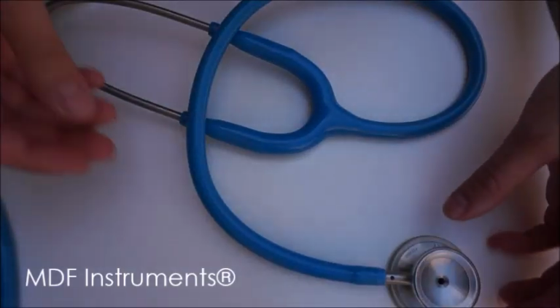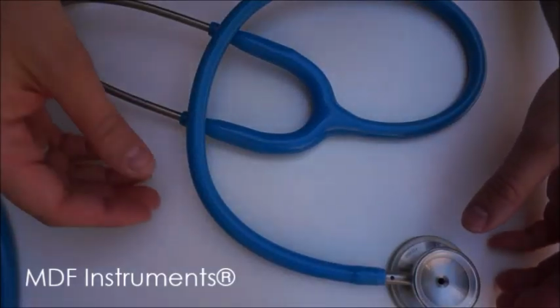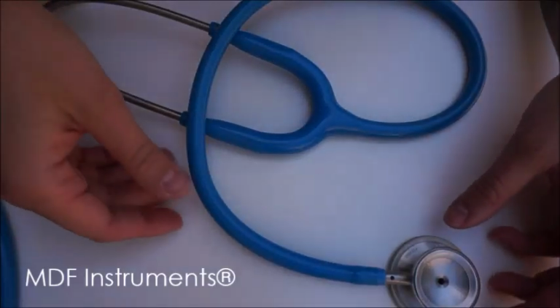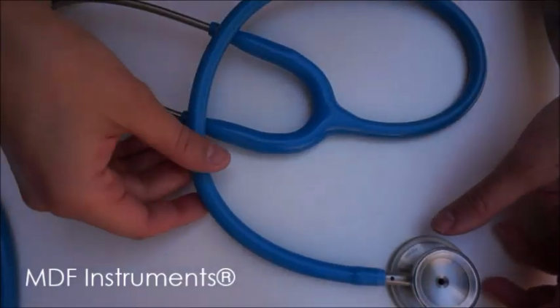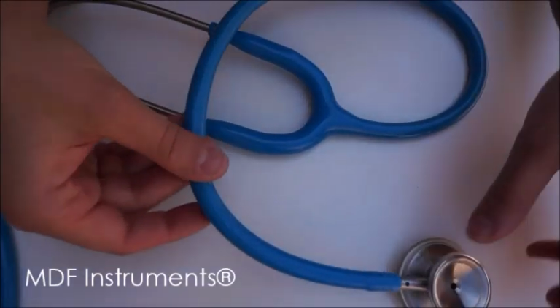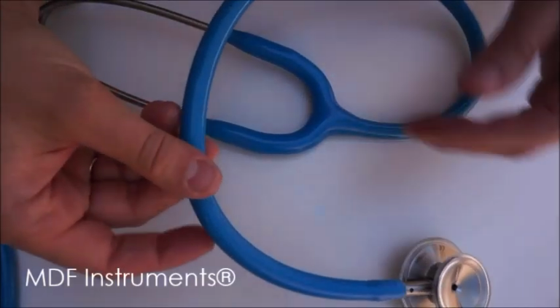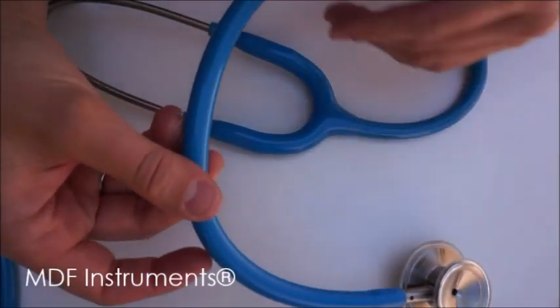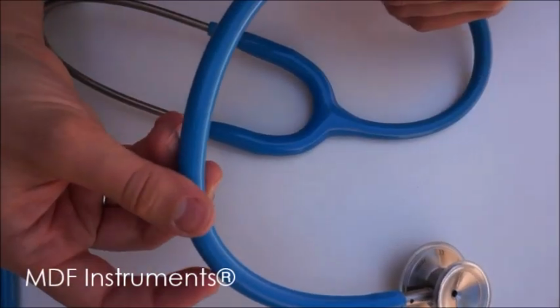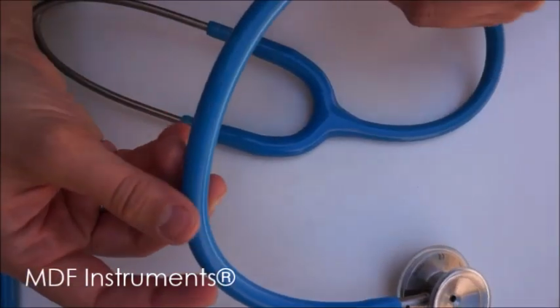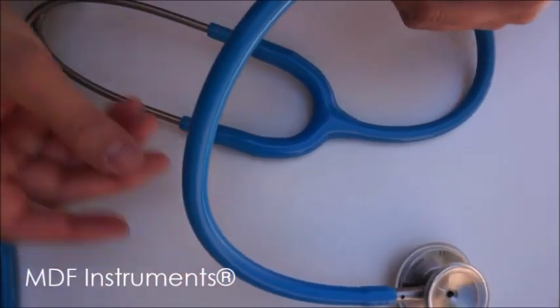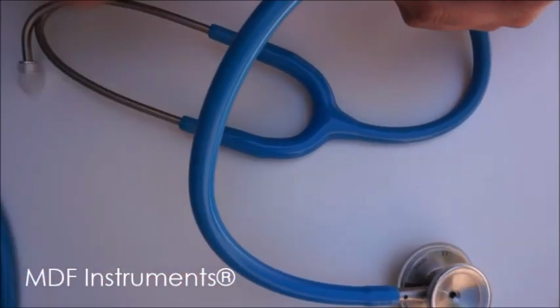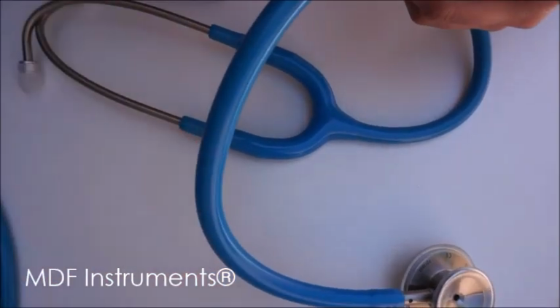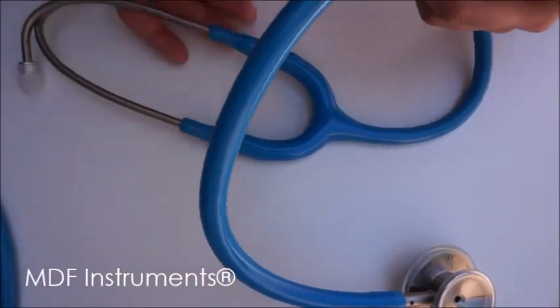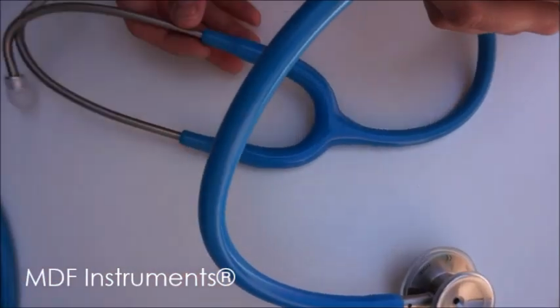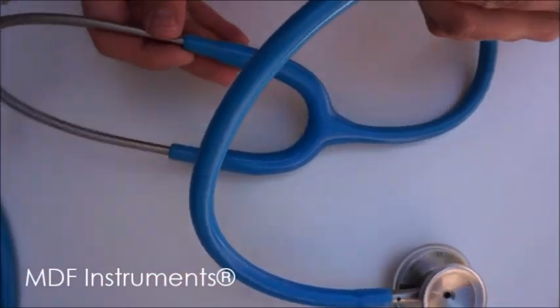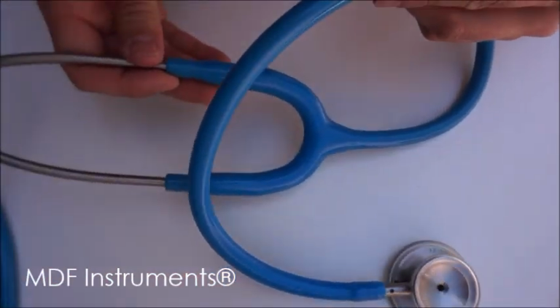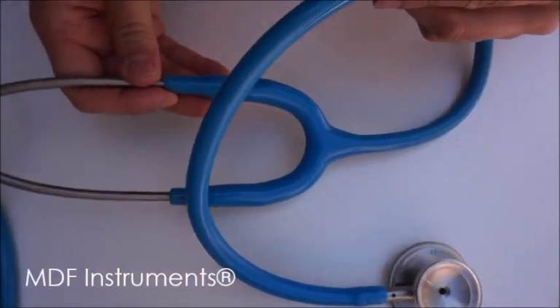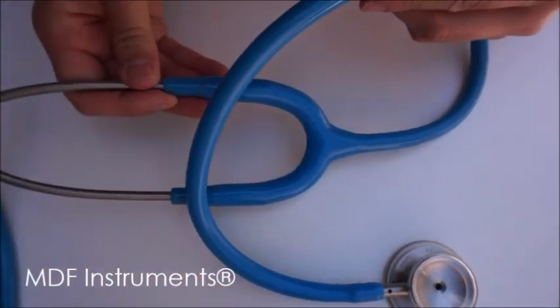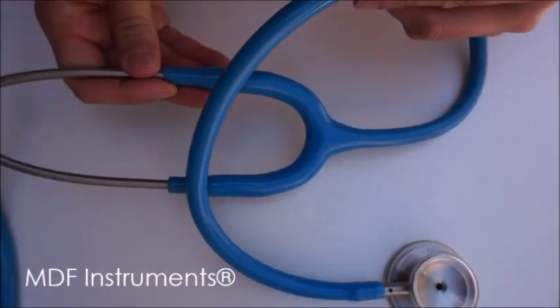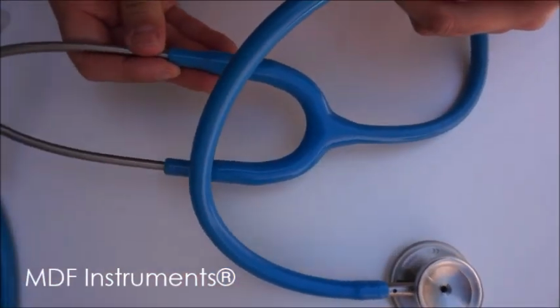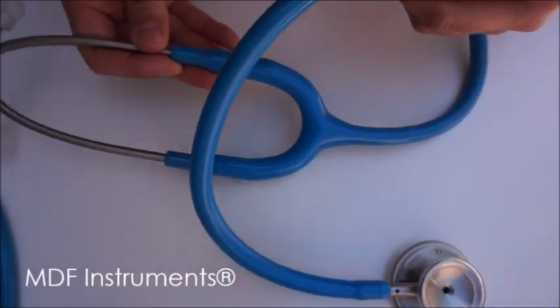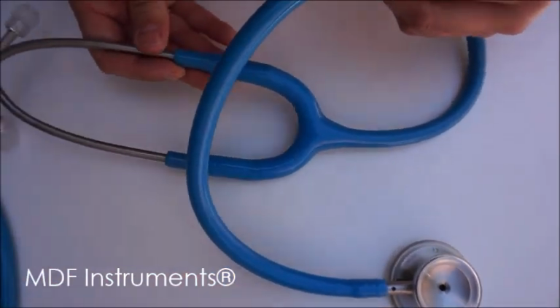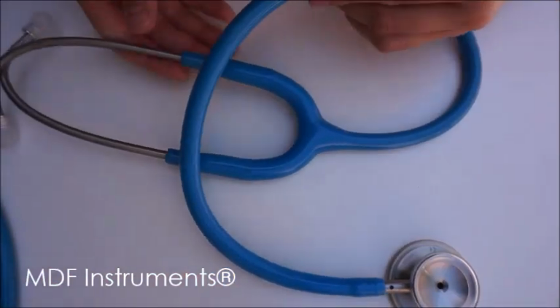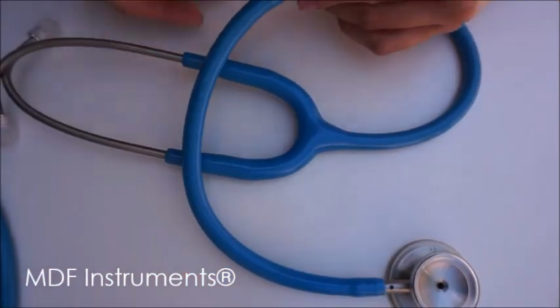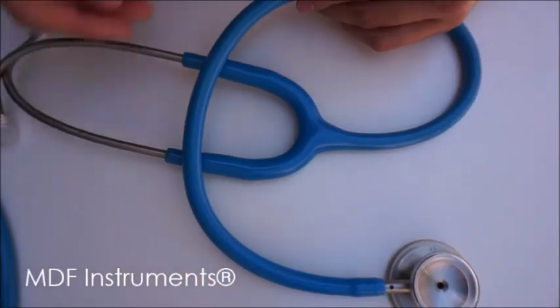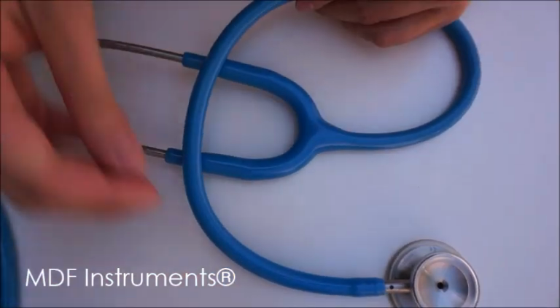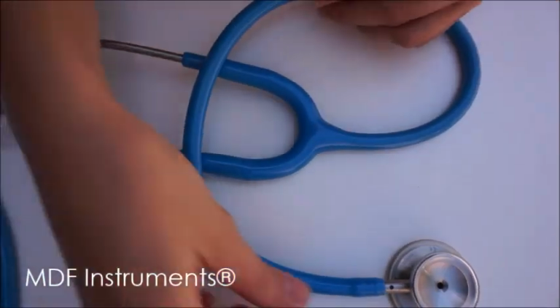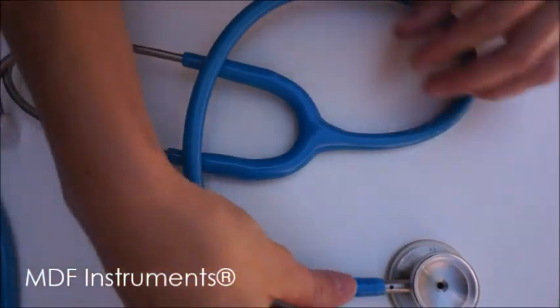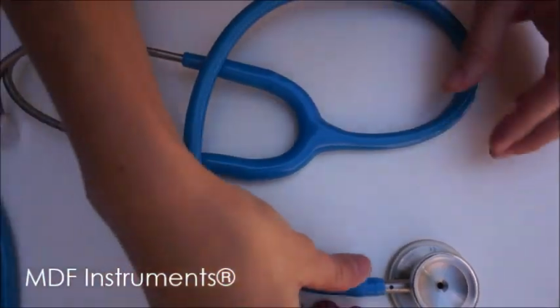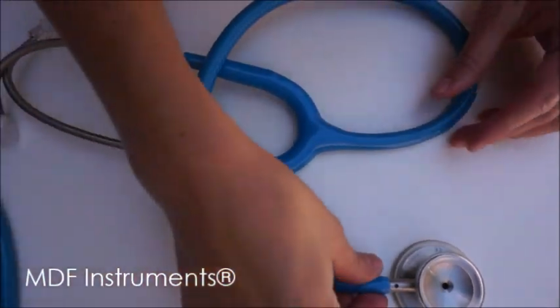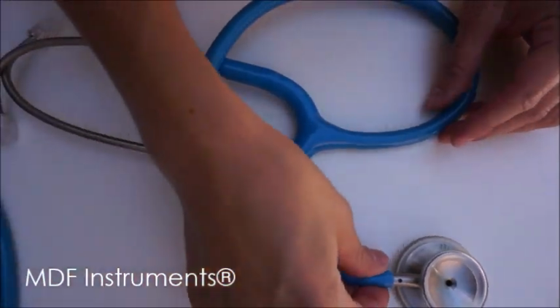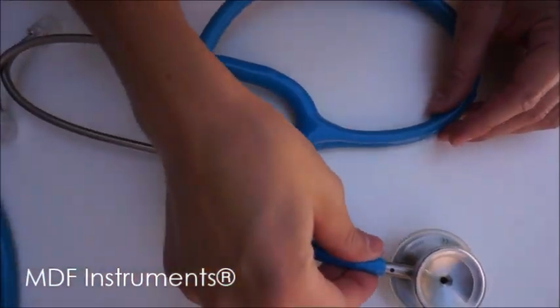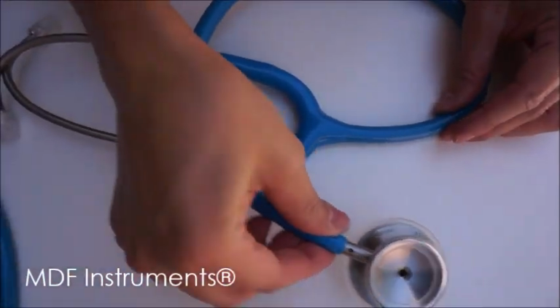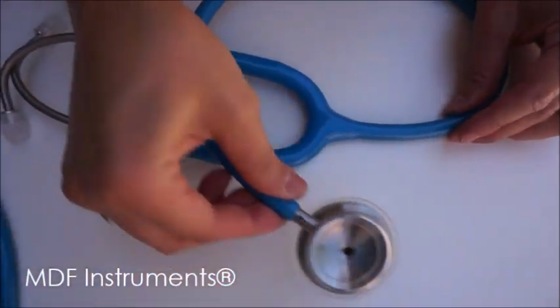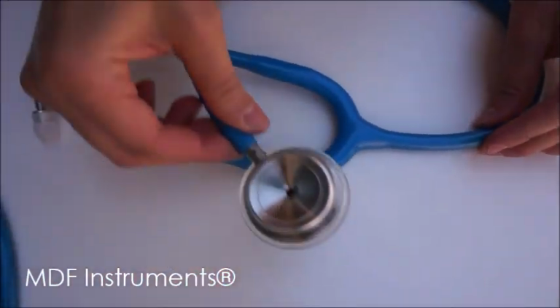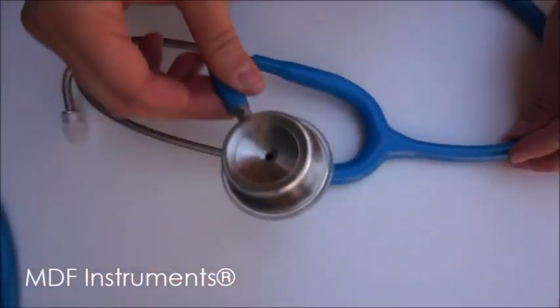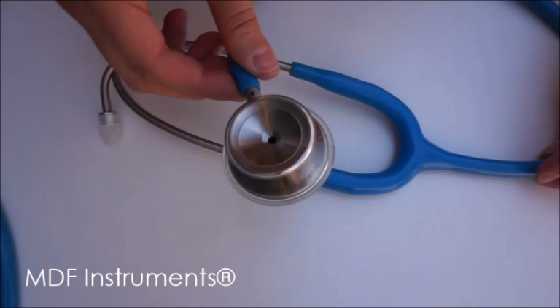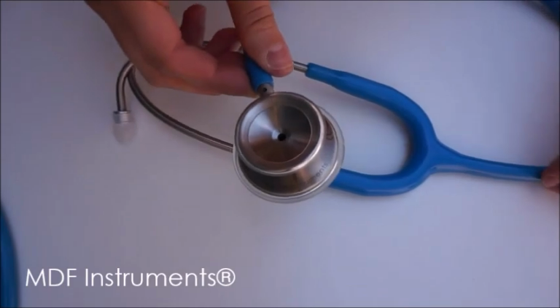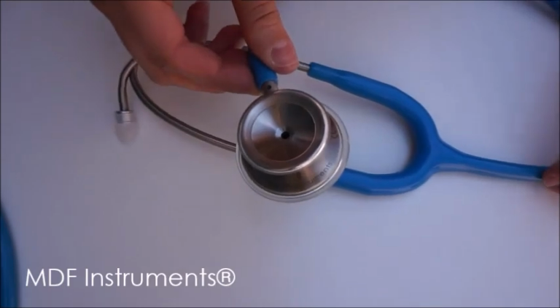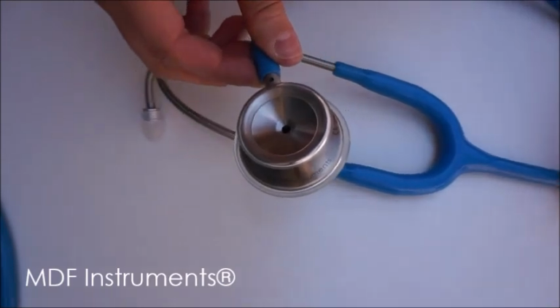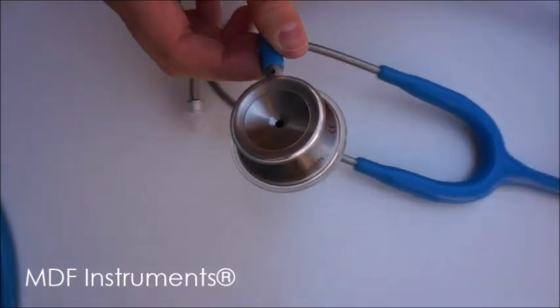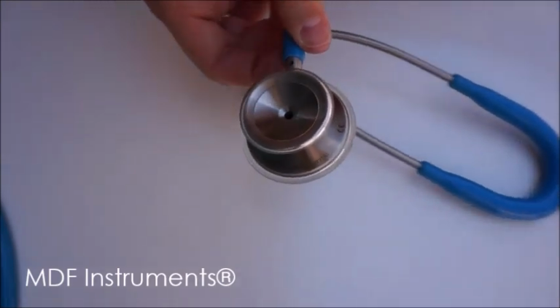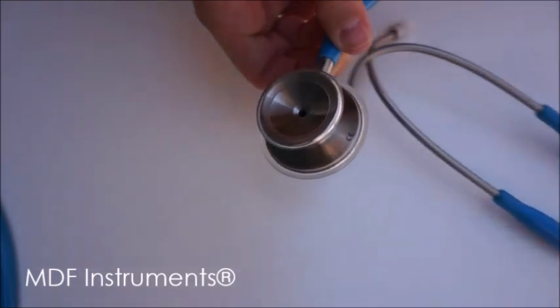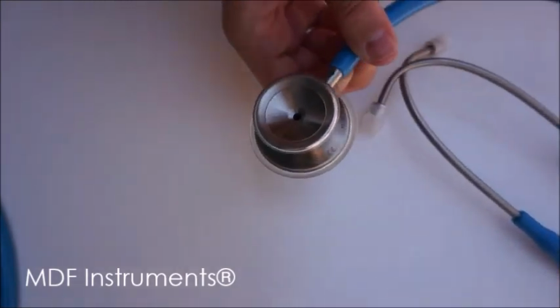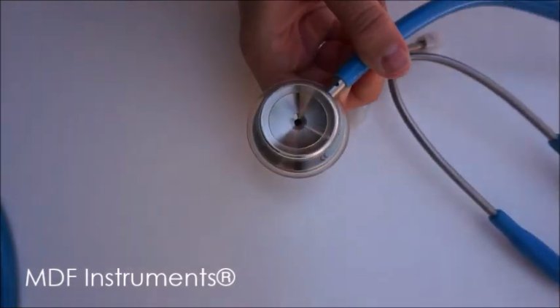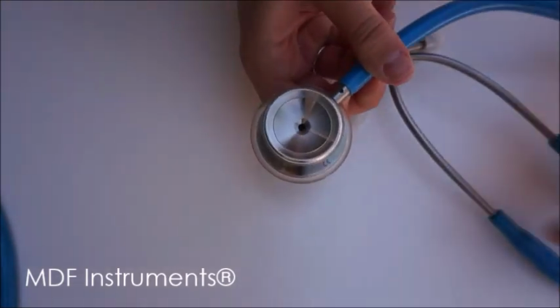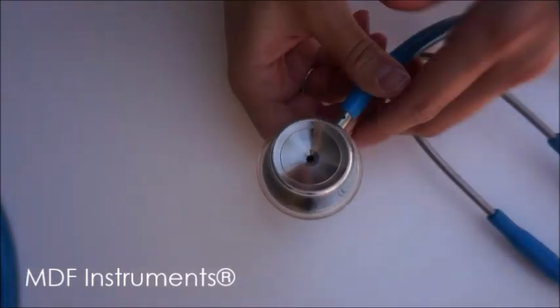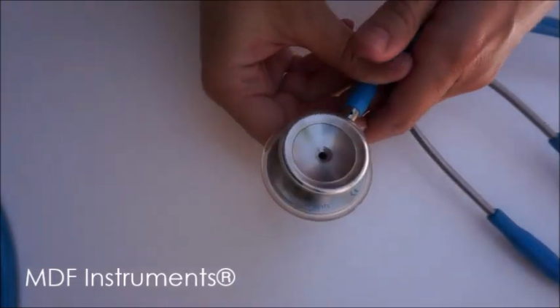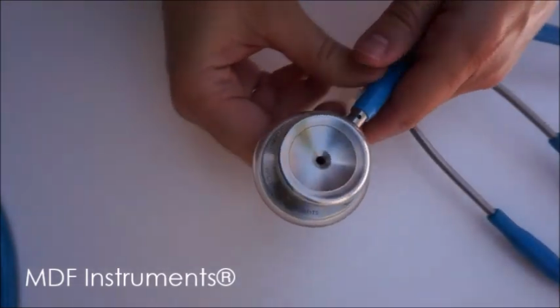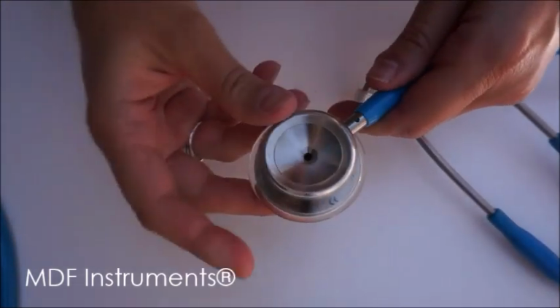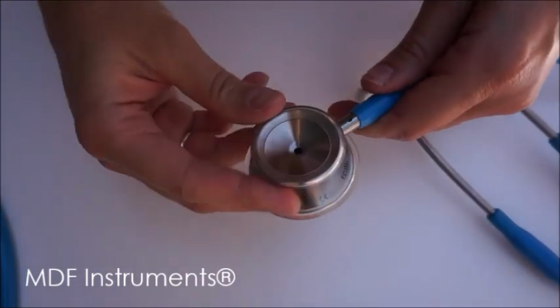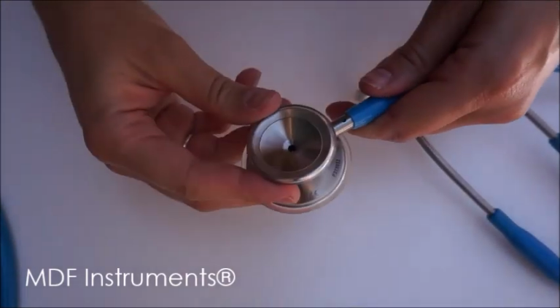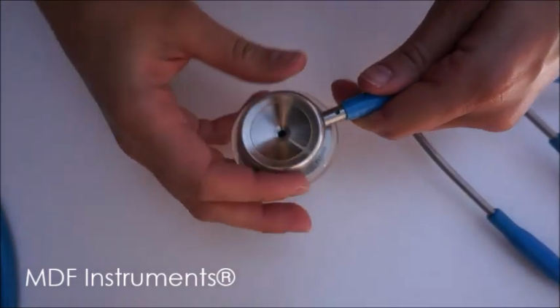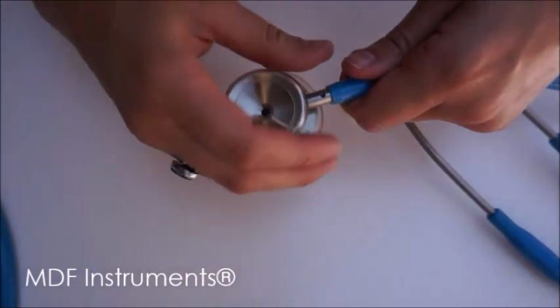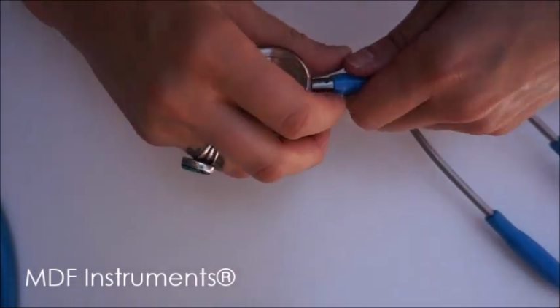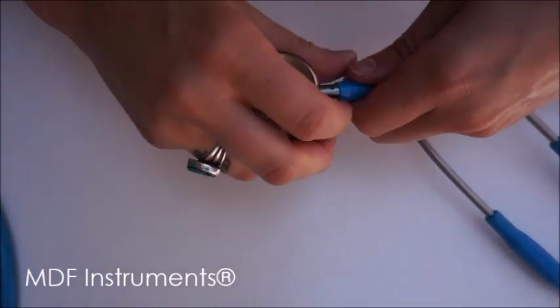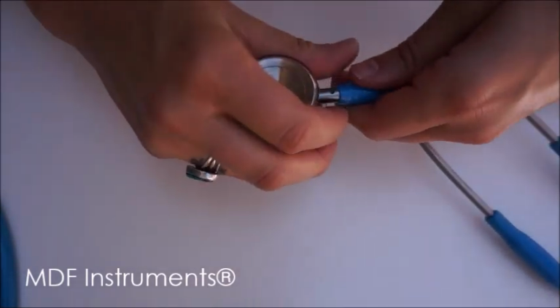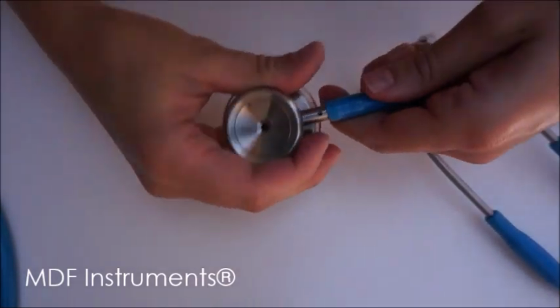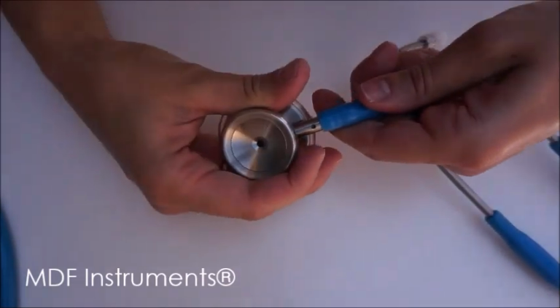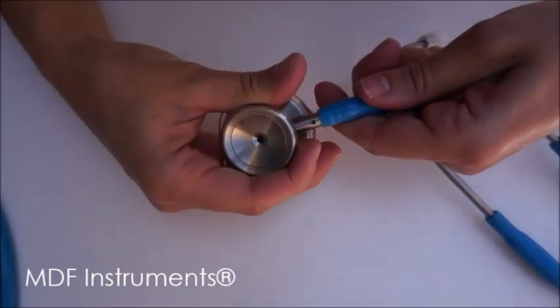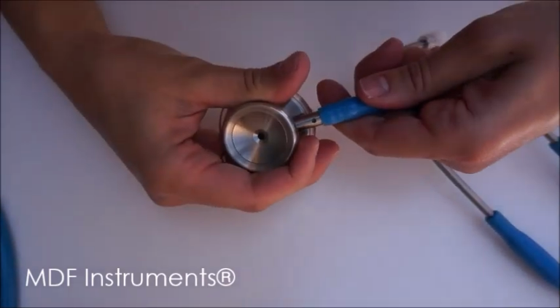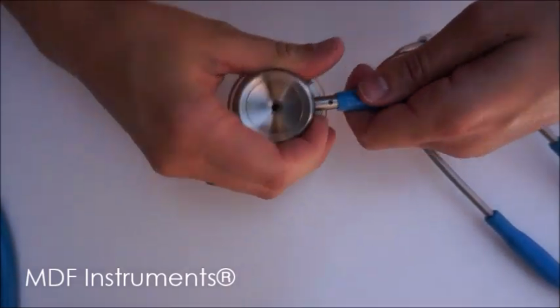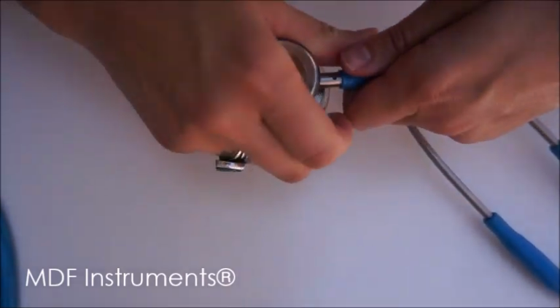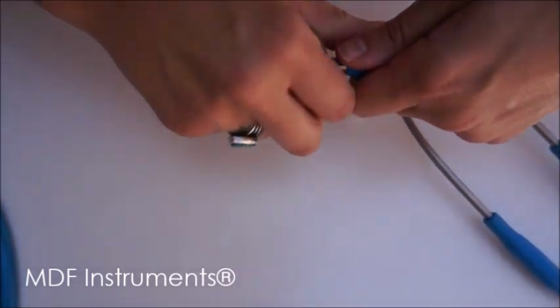To replace the headset and tubing of your stethoscope, first remove the chest piece by pulling it firmly from the end of the tubing.